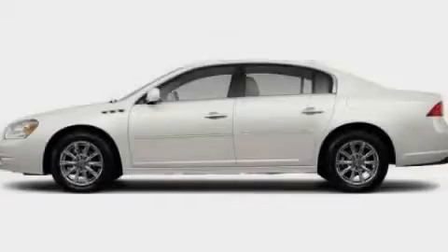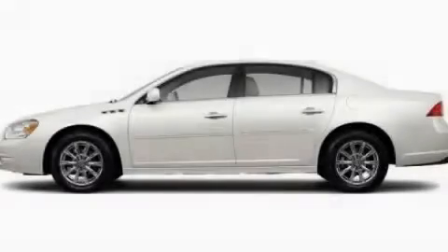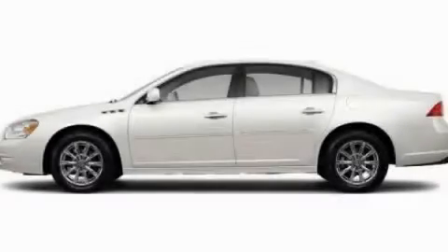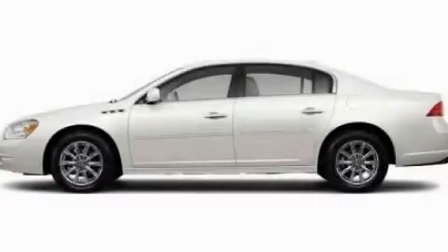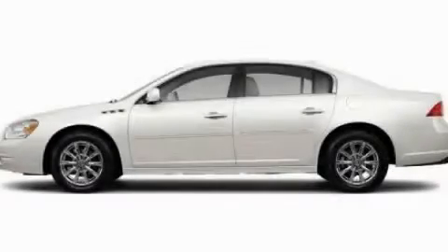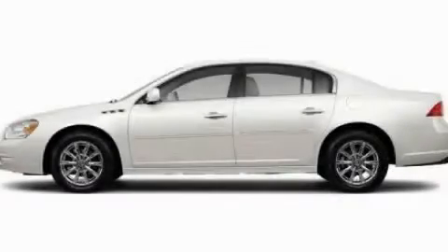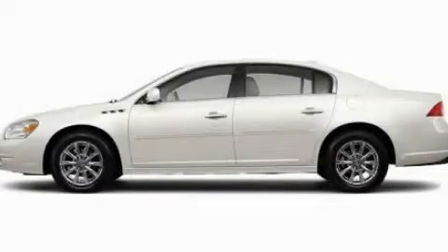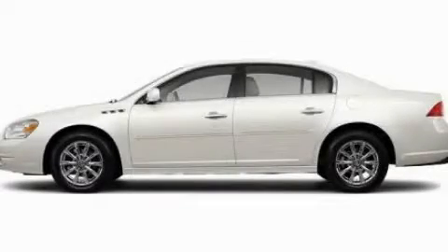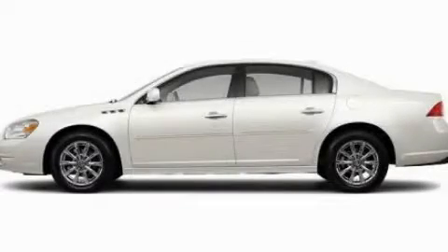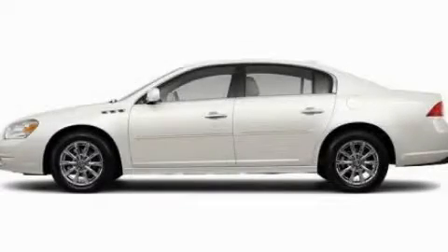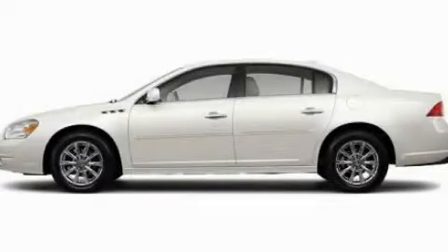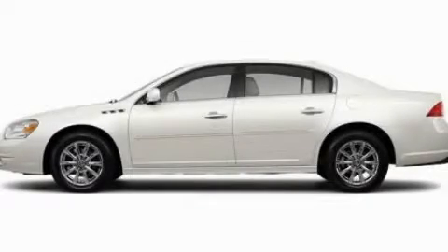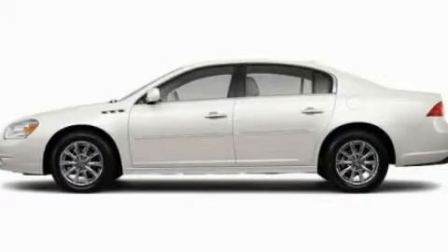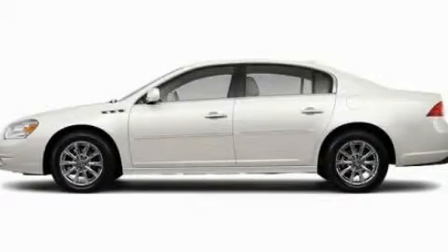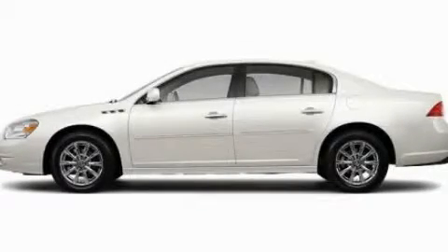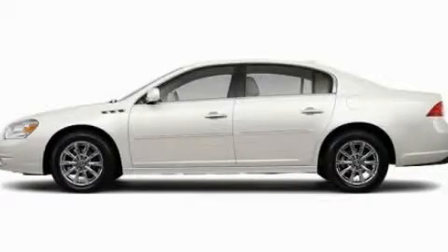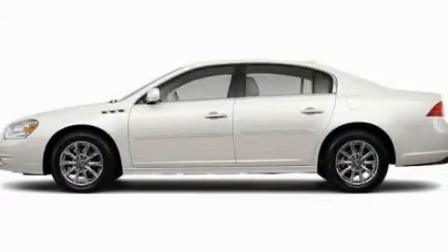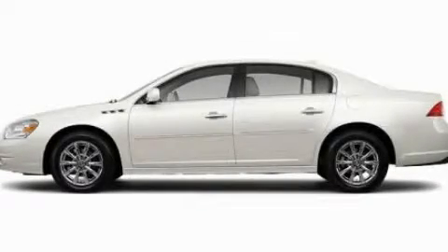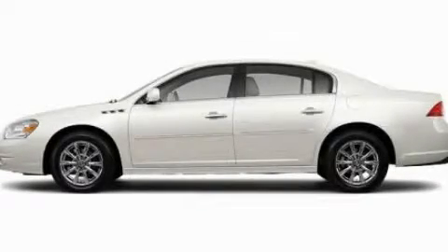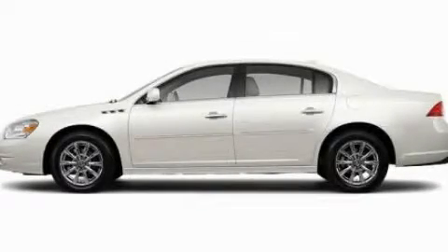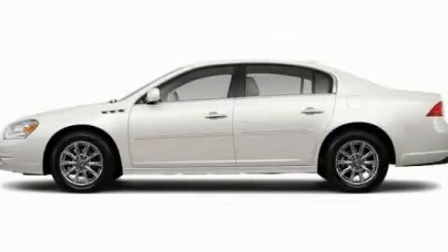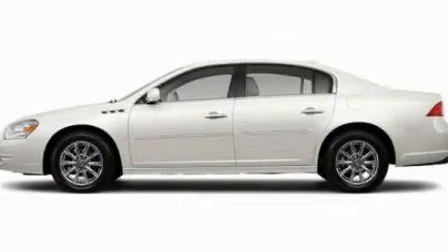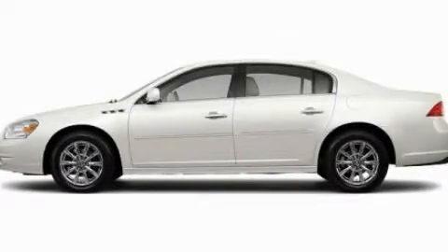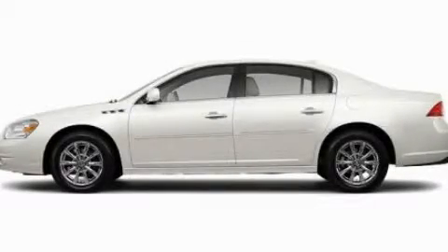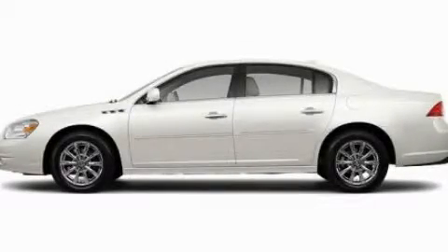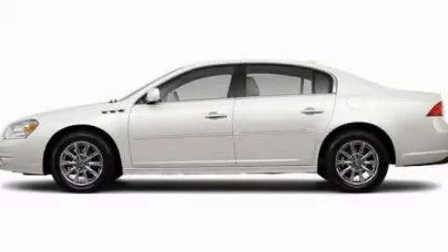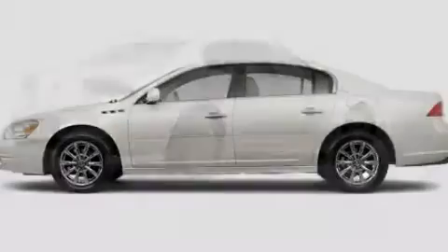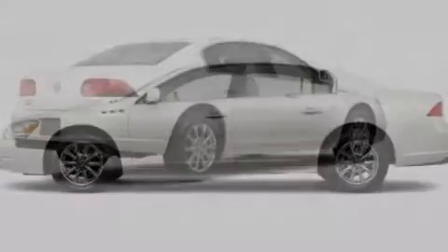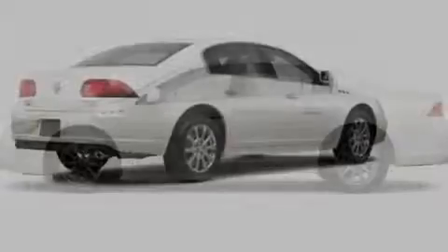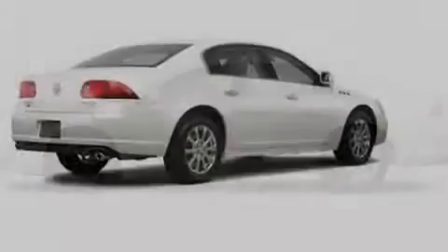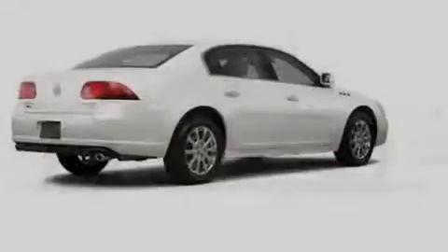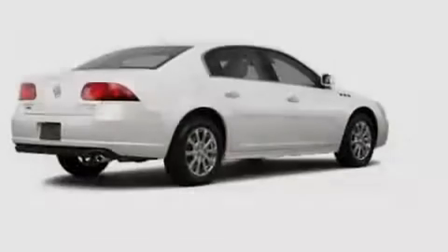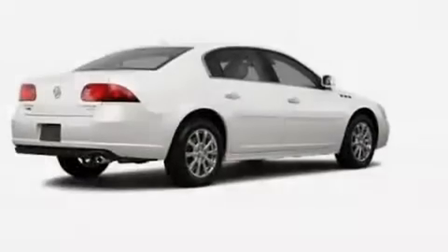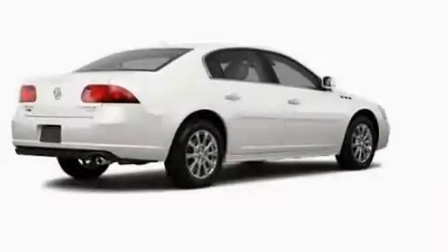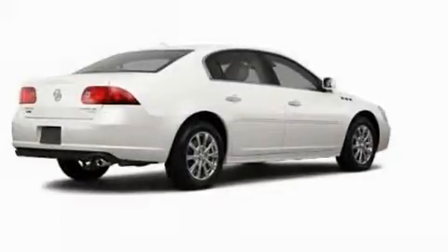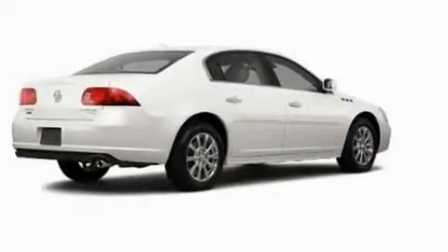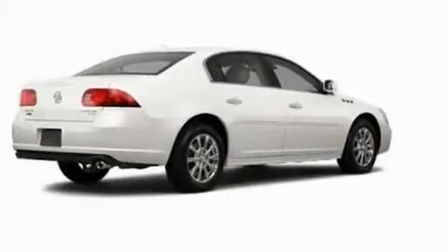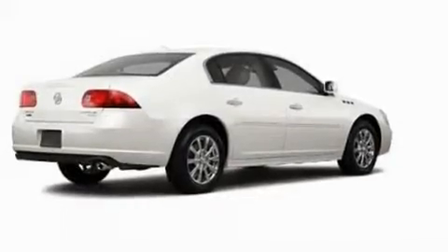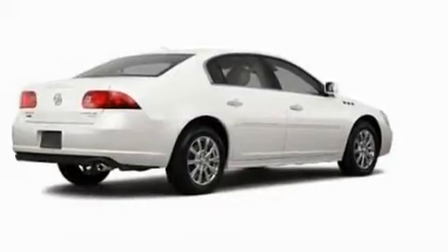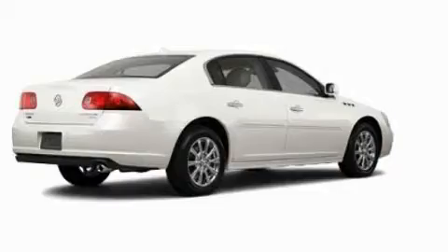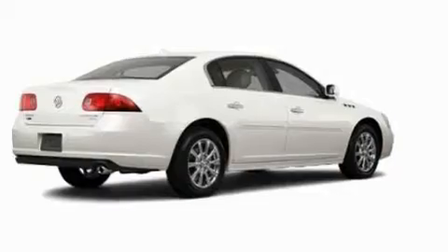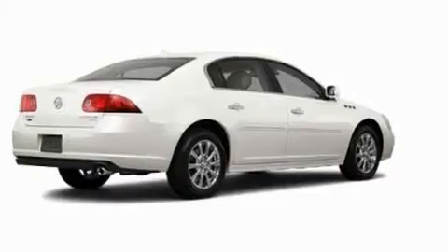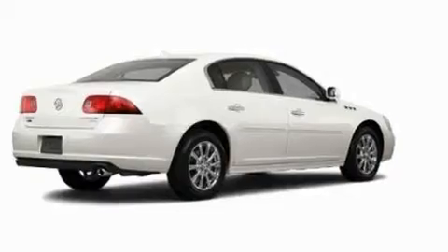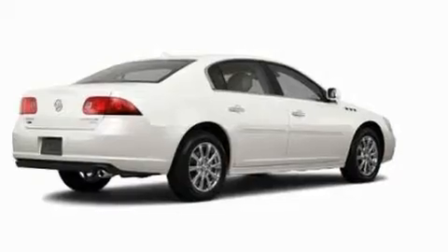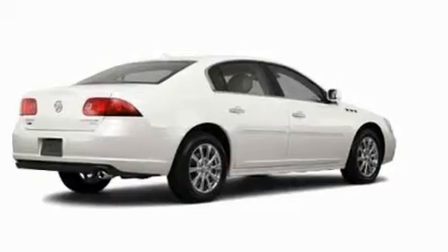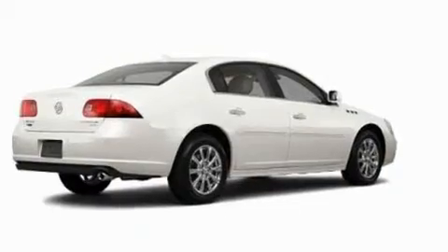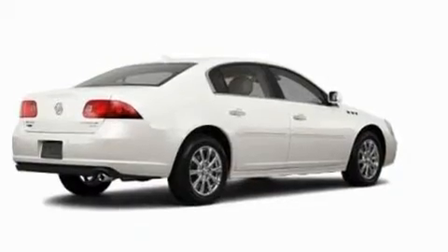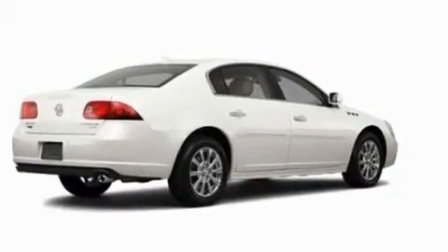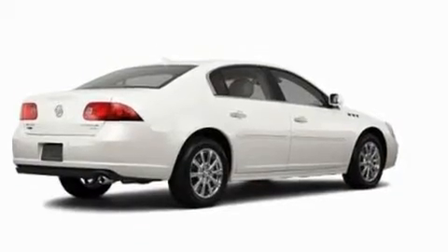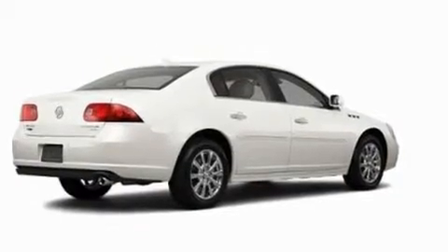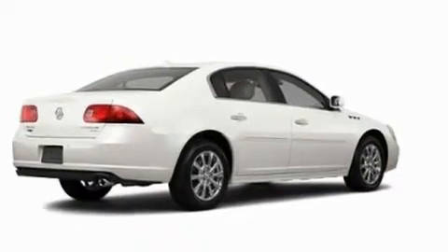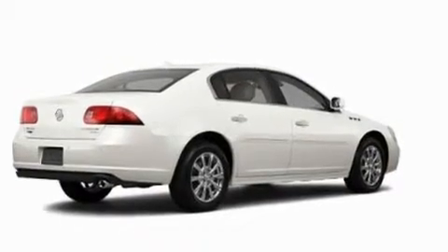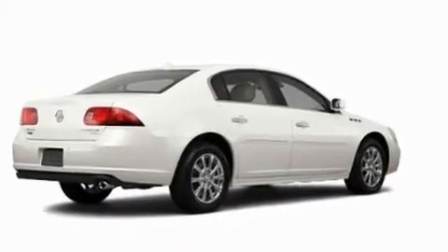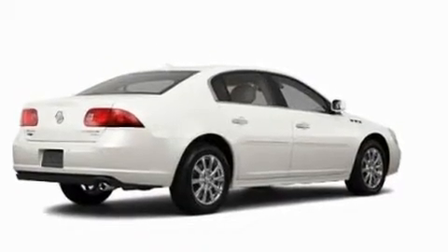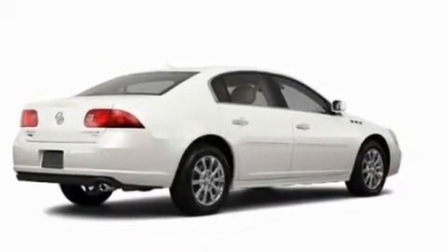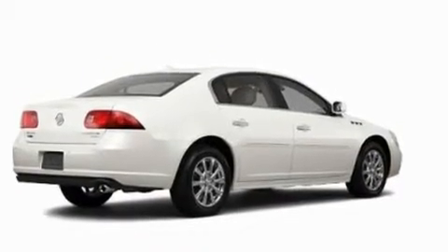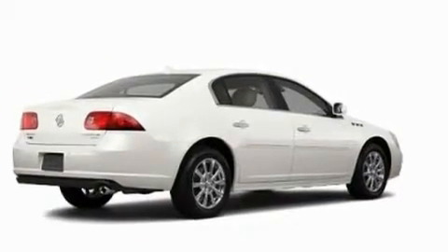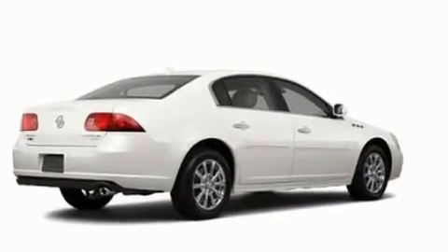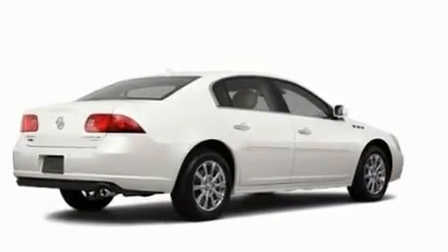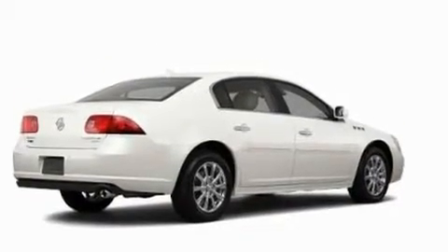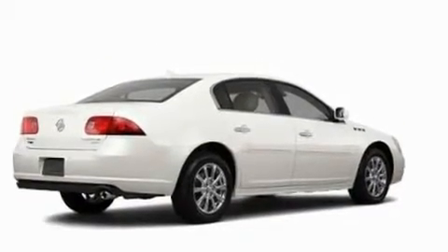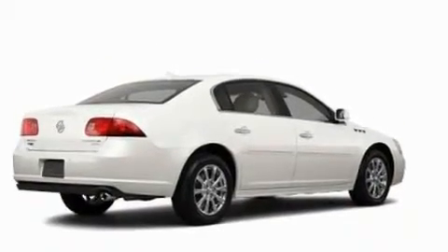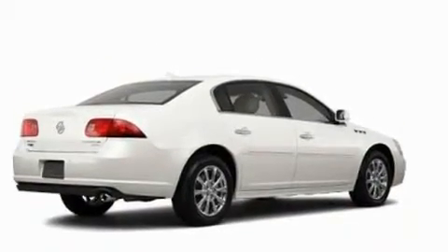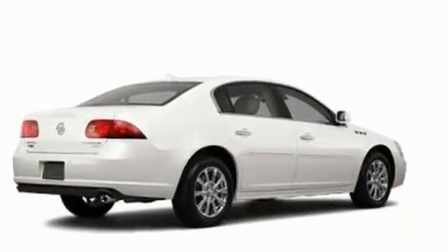This is a 2011 Buick Lucerne. It has a 3.9 liter six-cylinder engine and an automatic transmission.